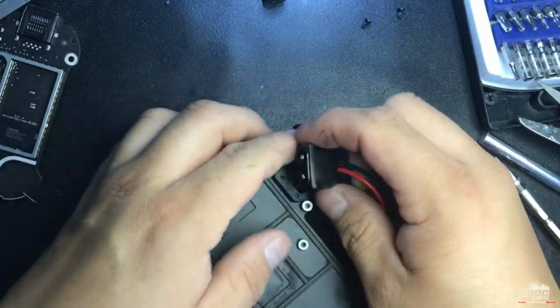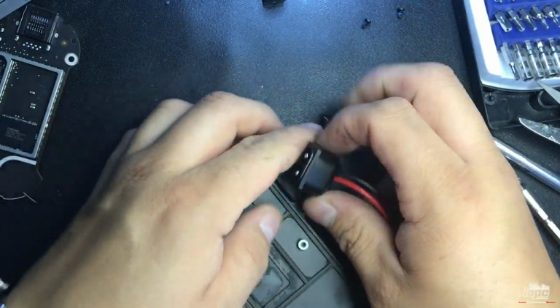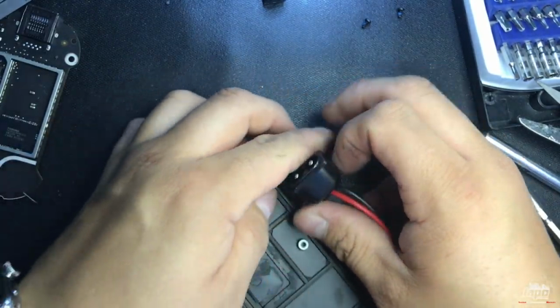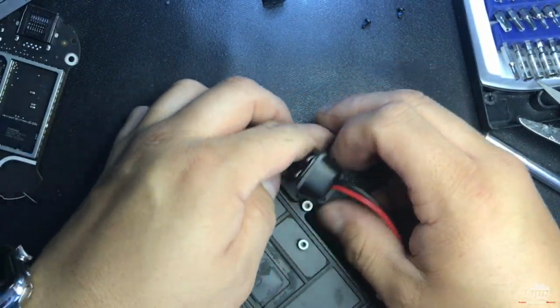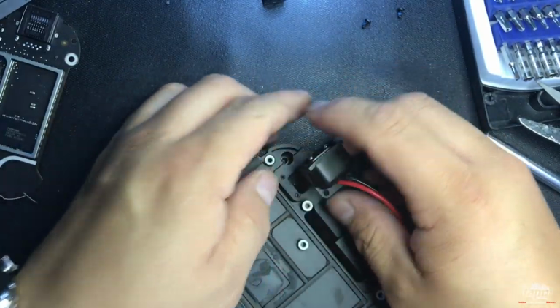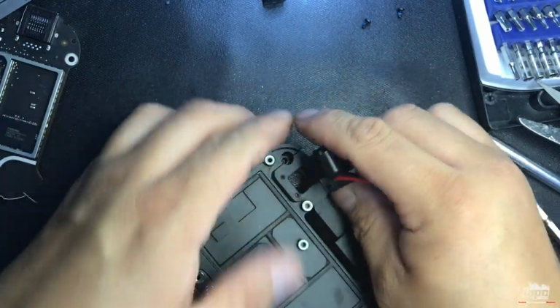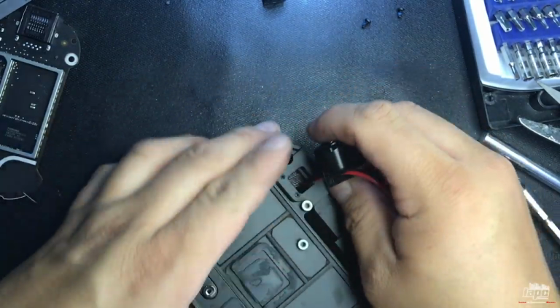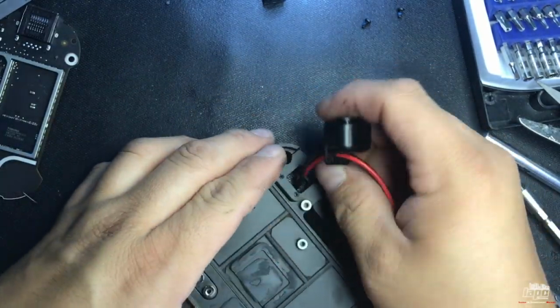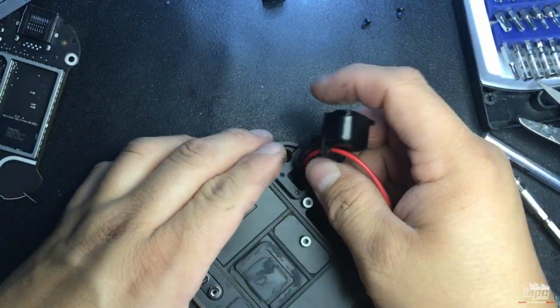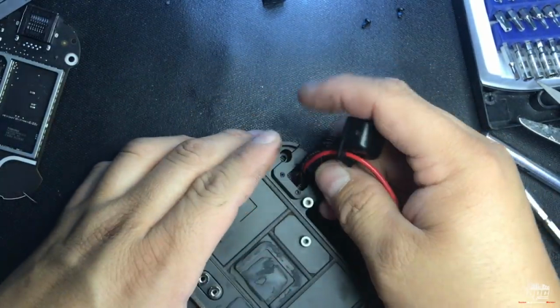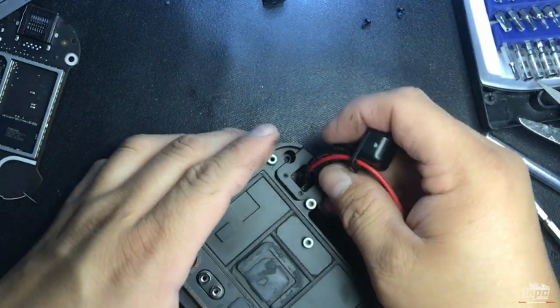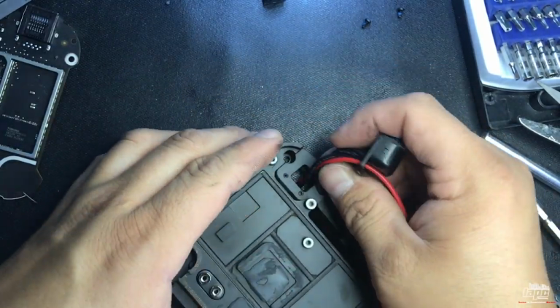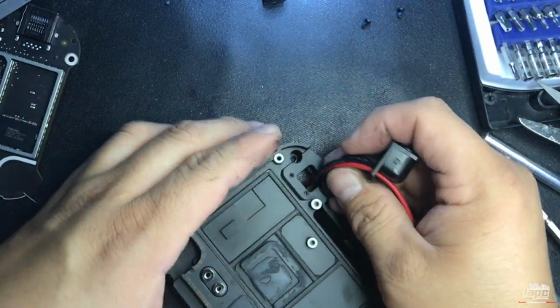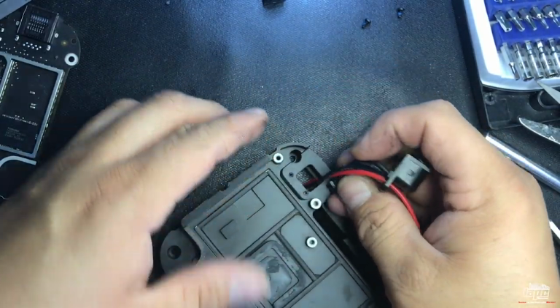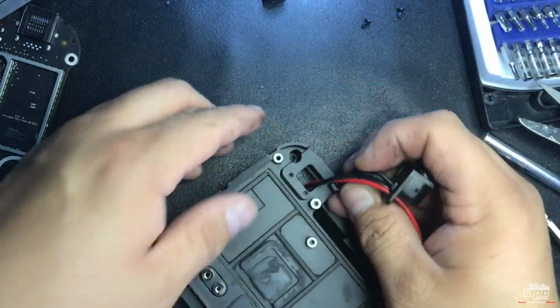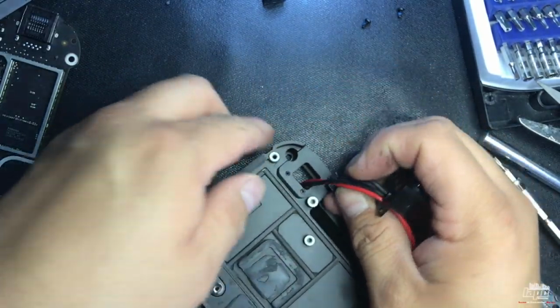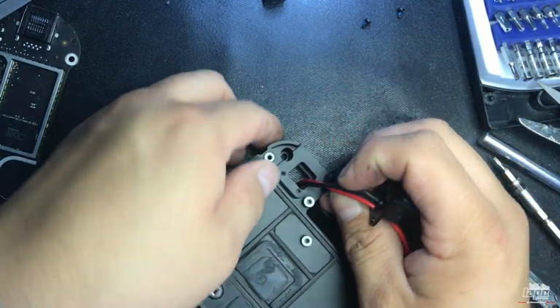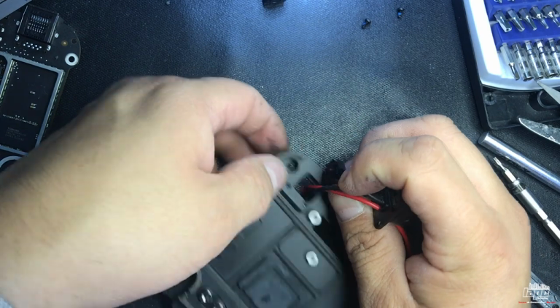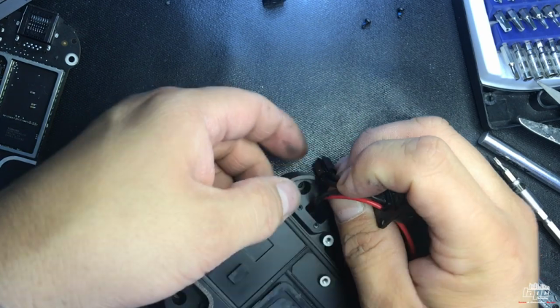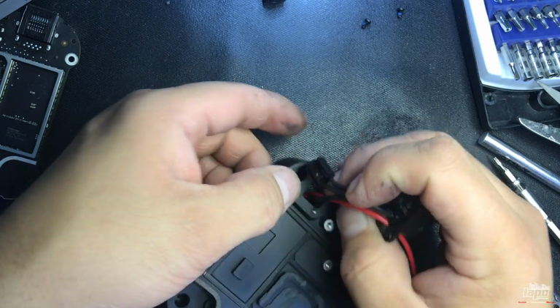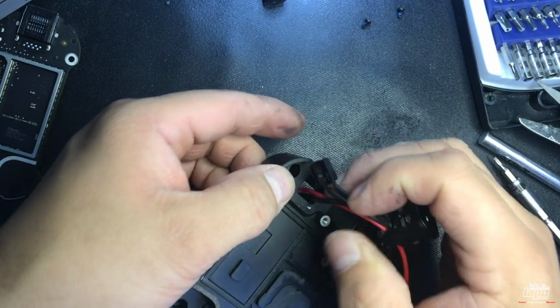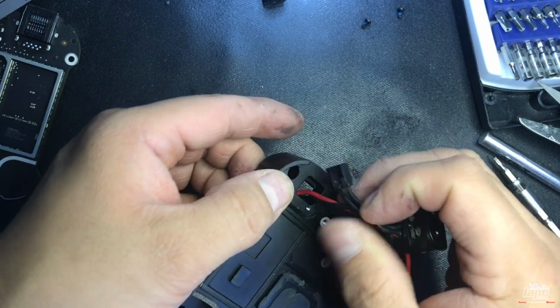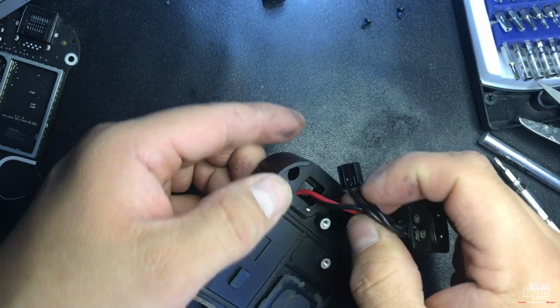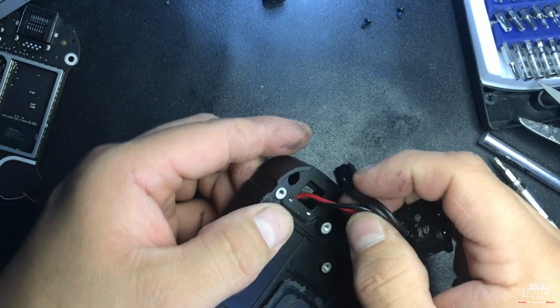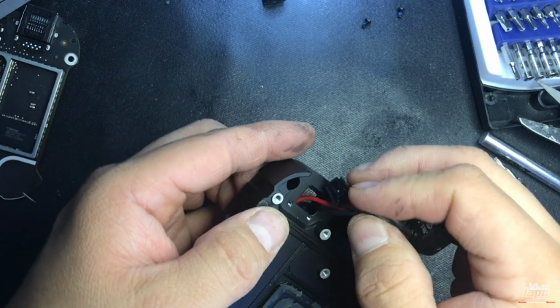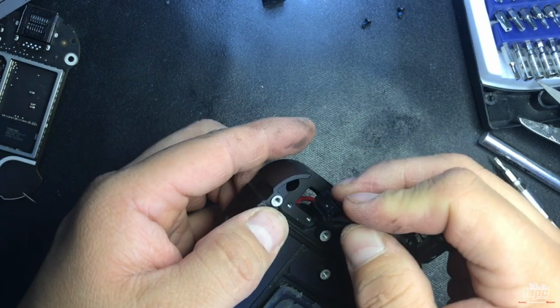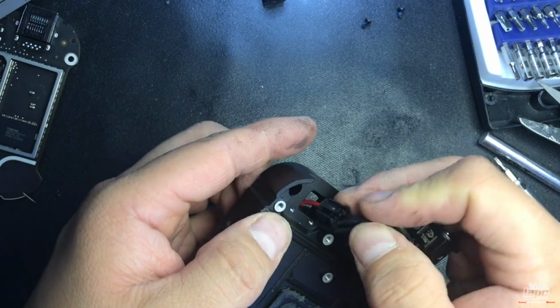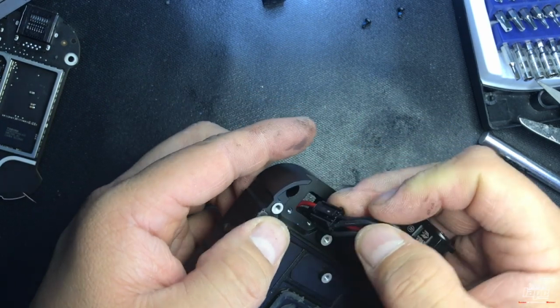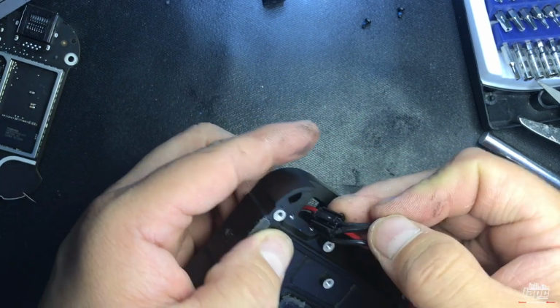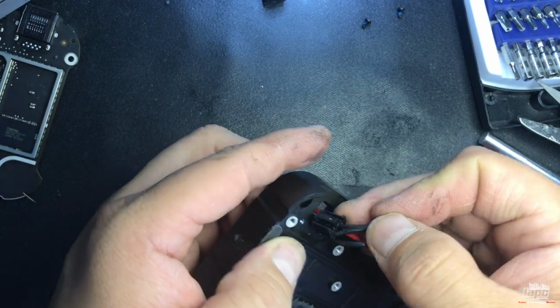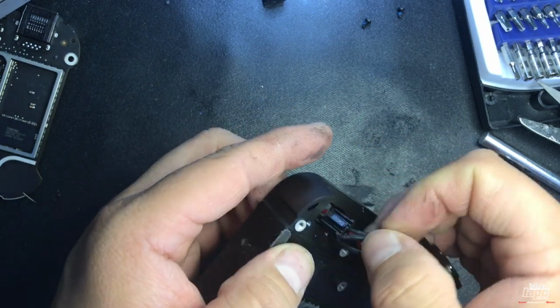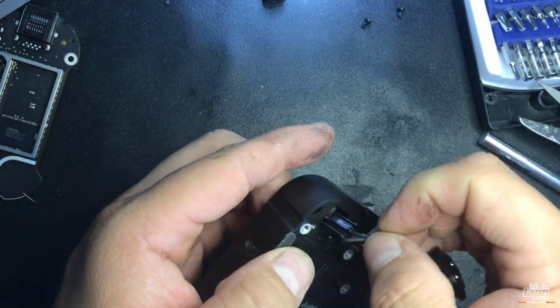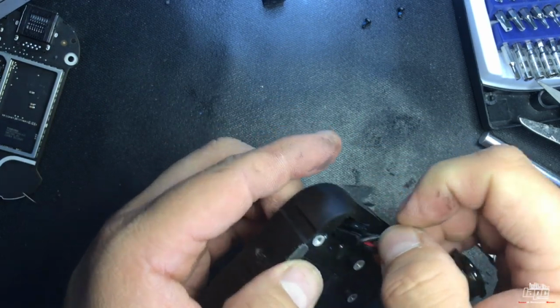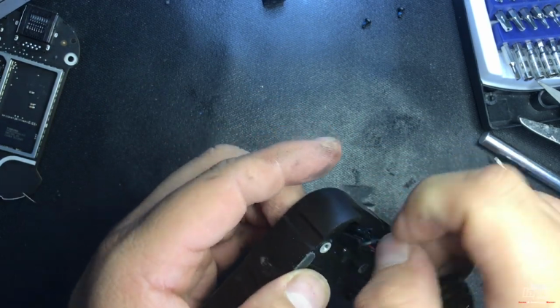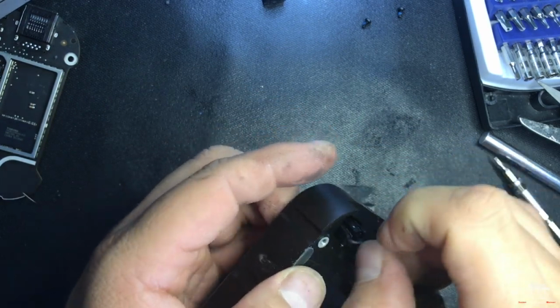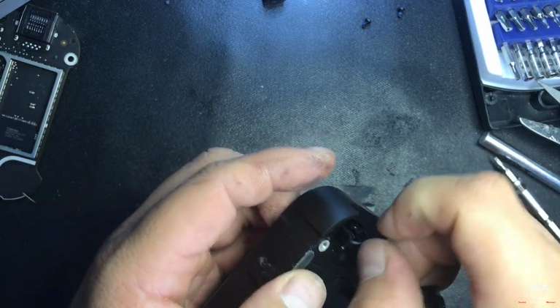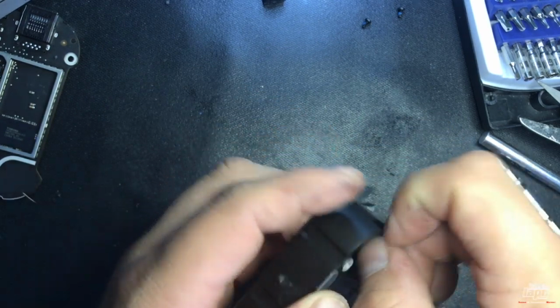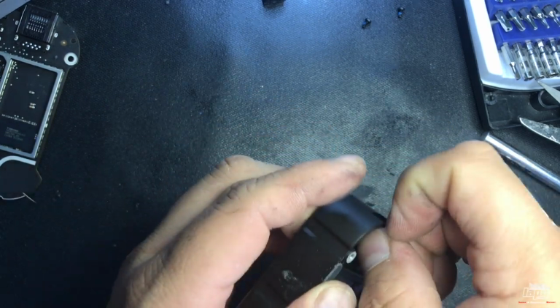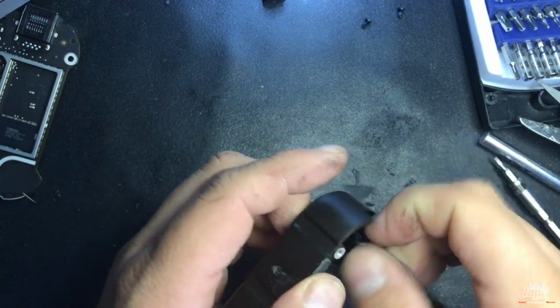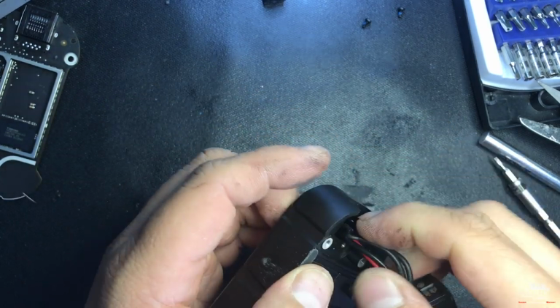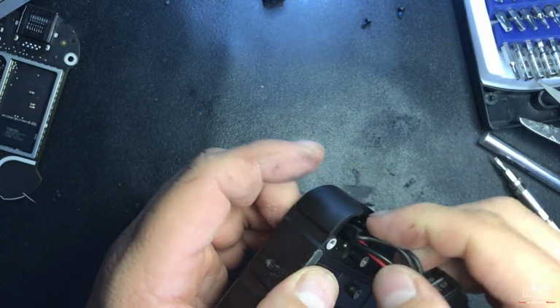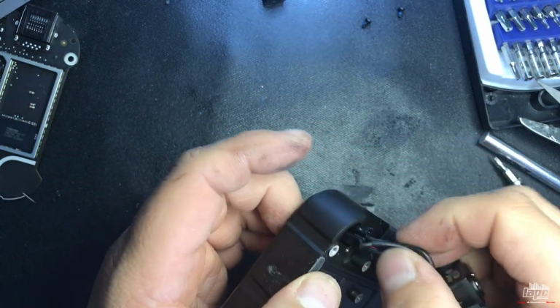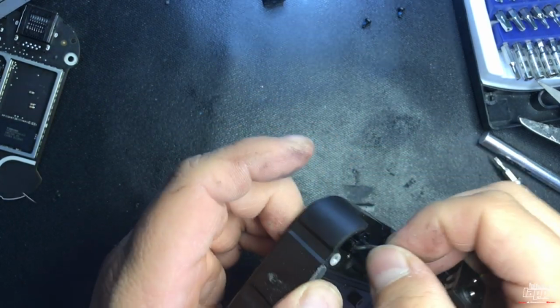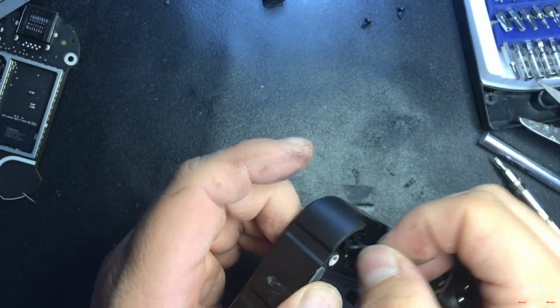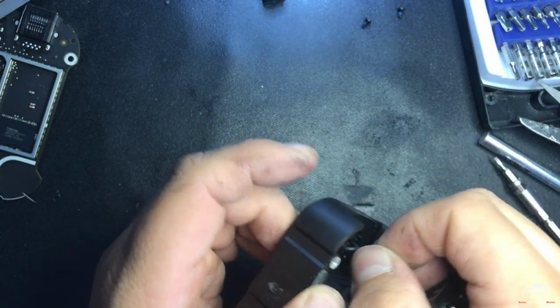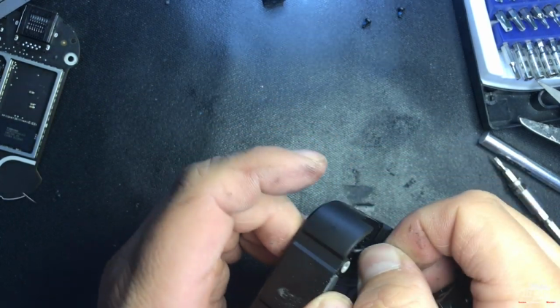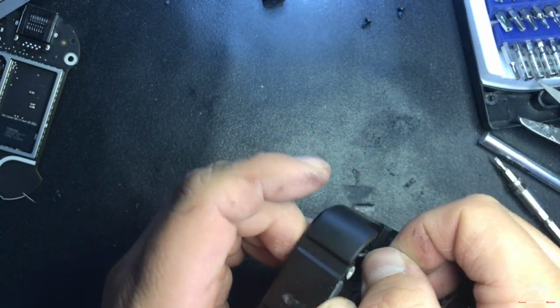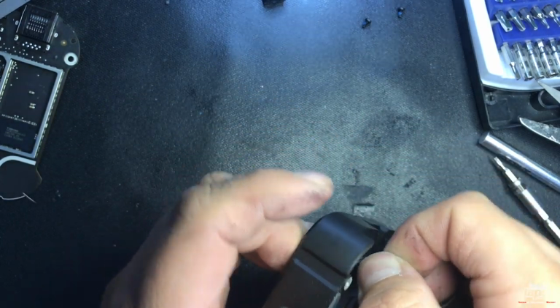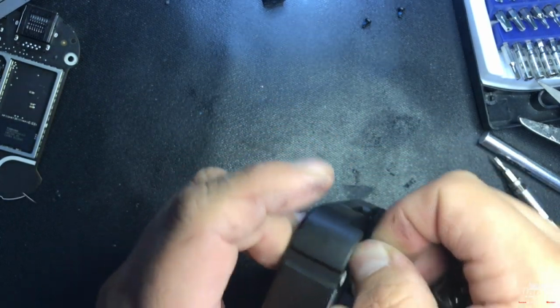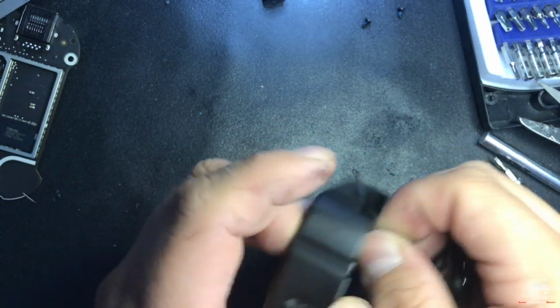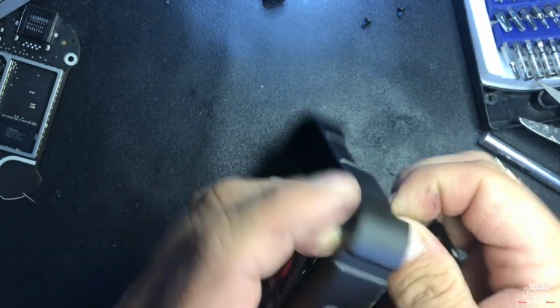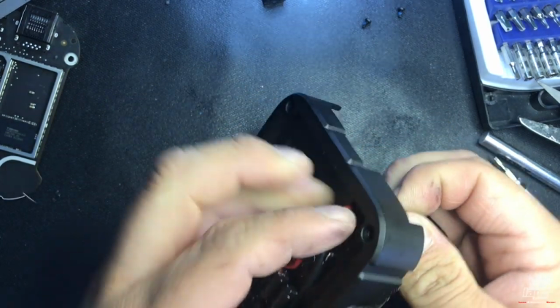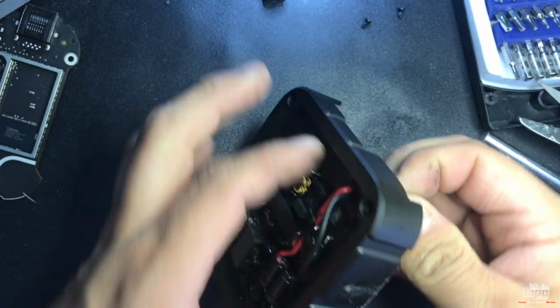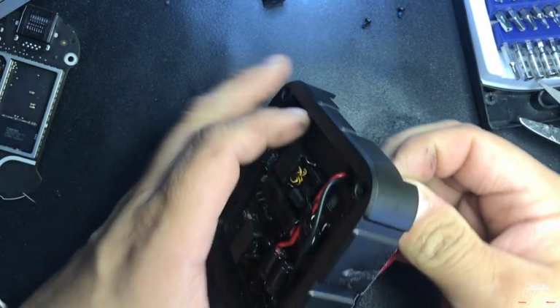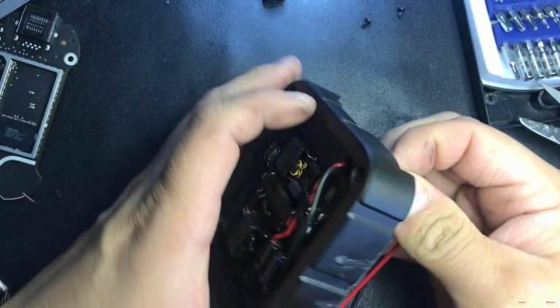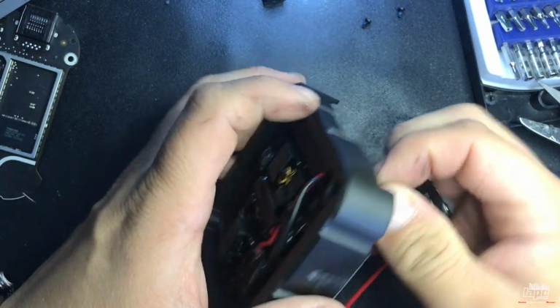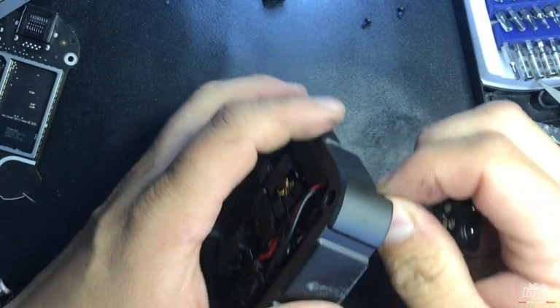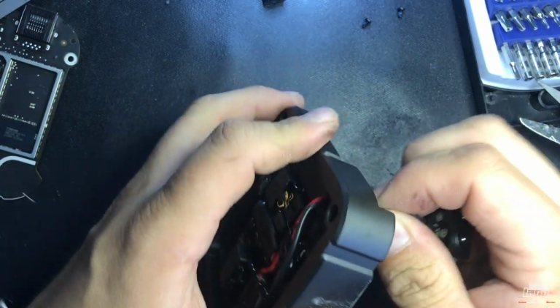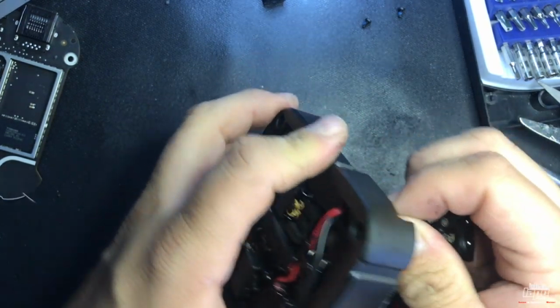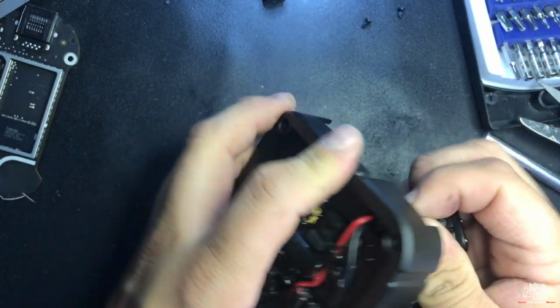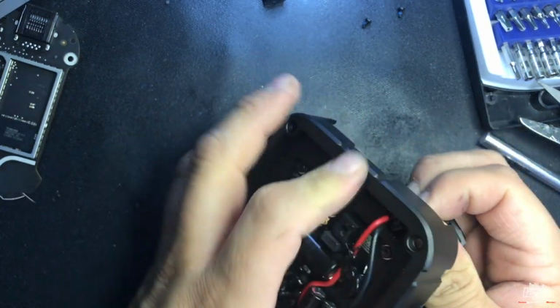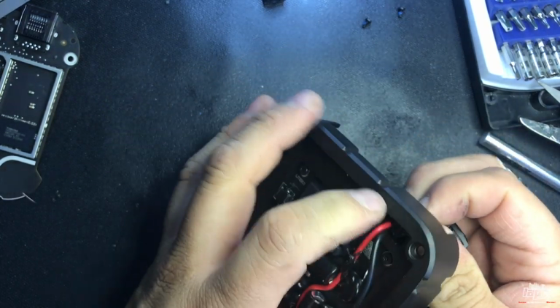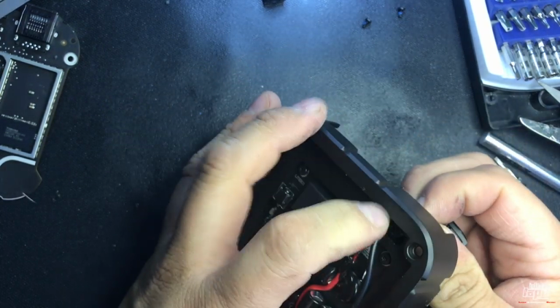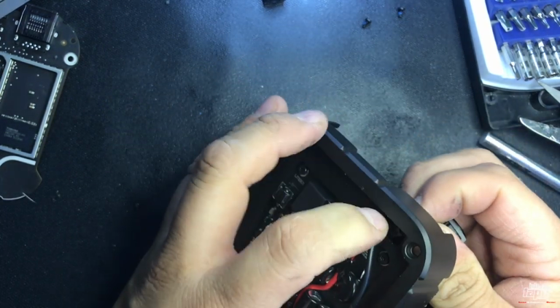You'll have access to the cables, and you can transfer this connector through the hole again.